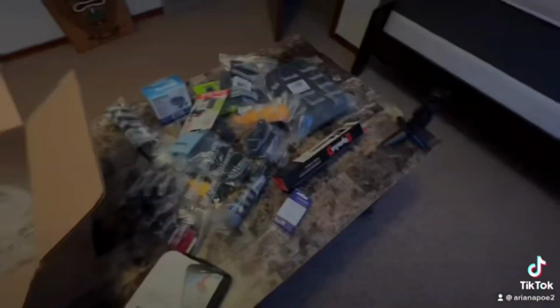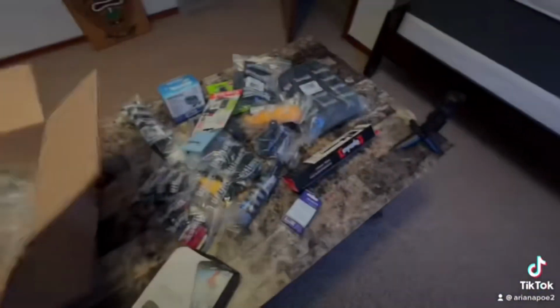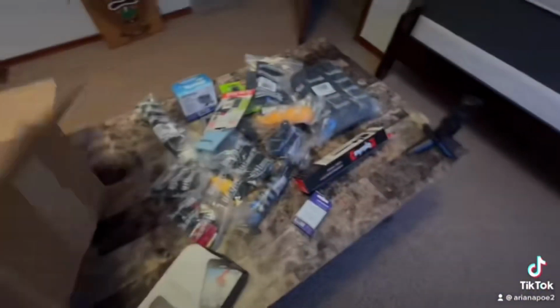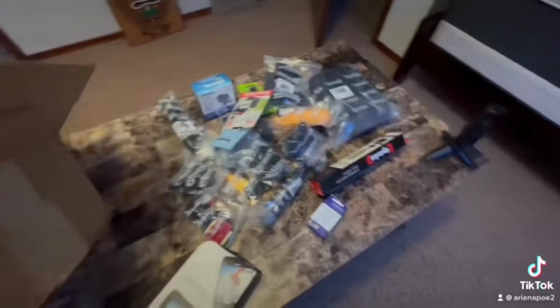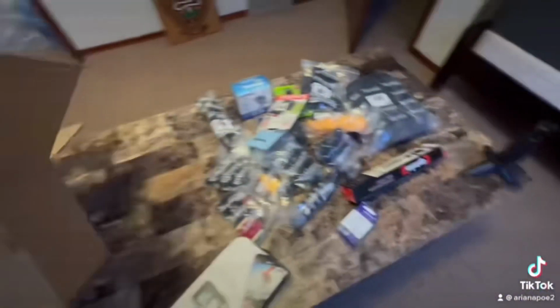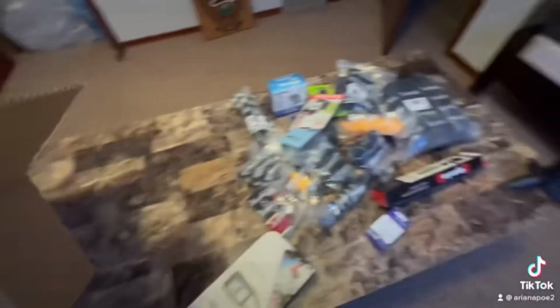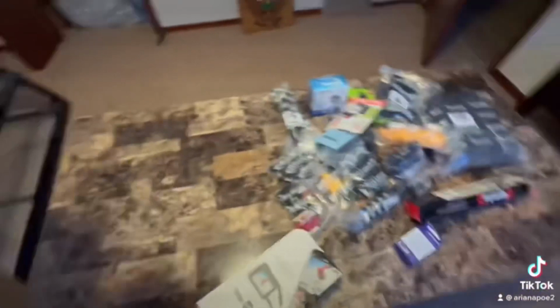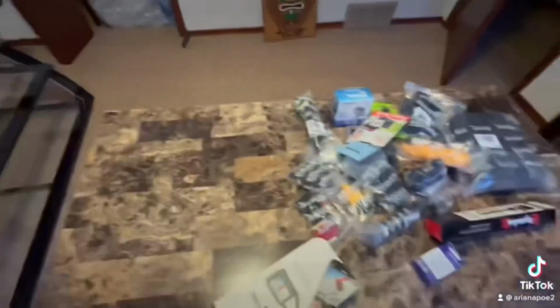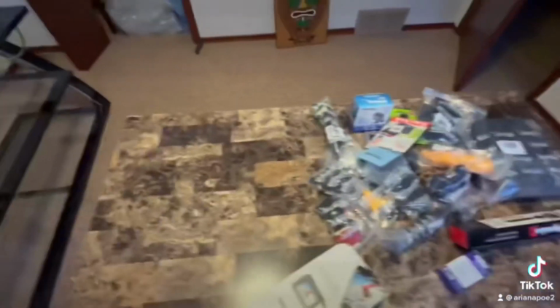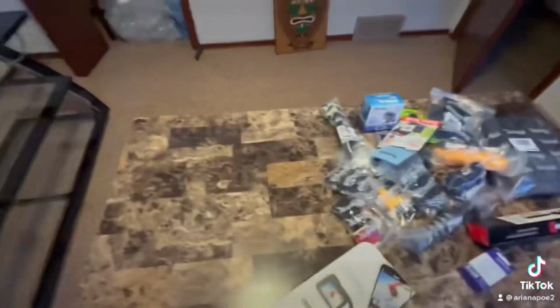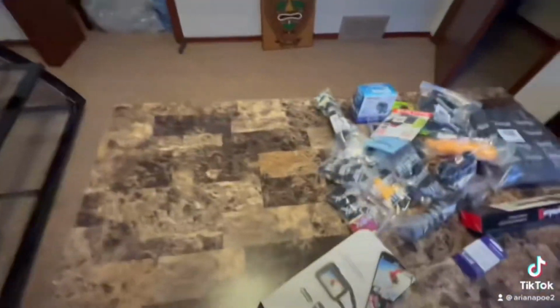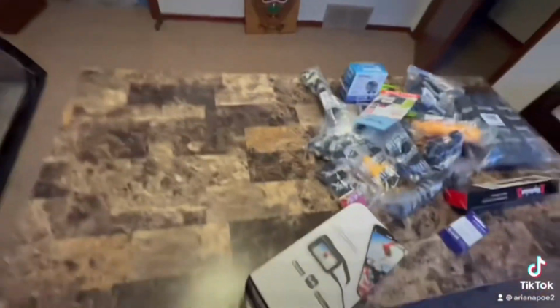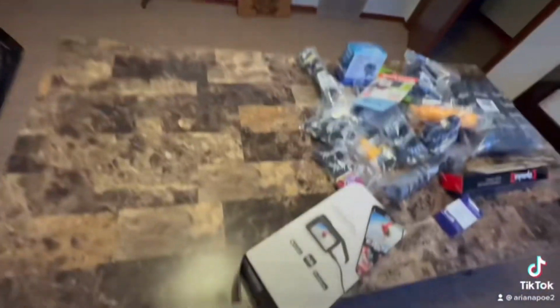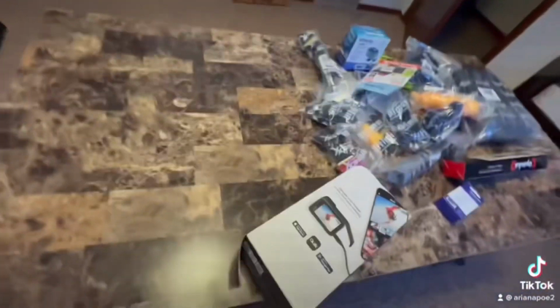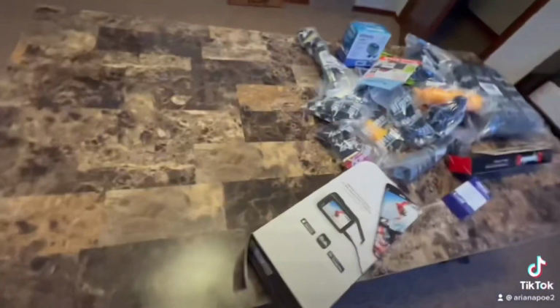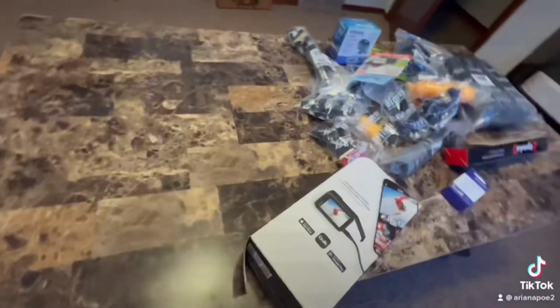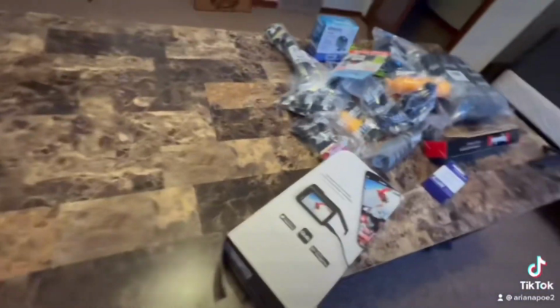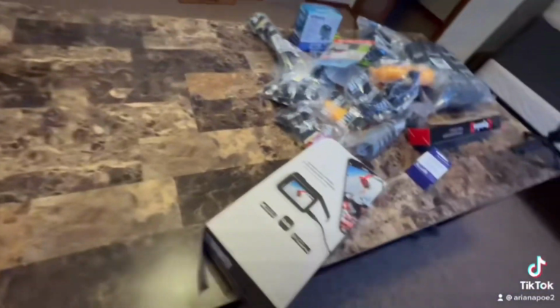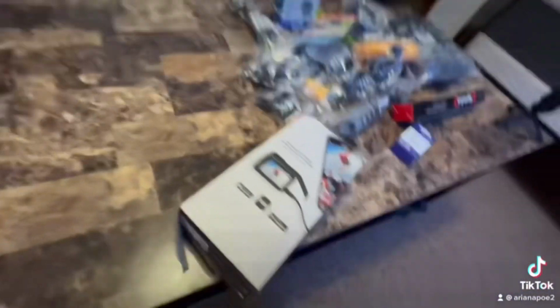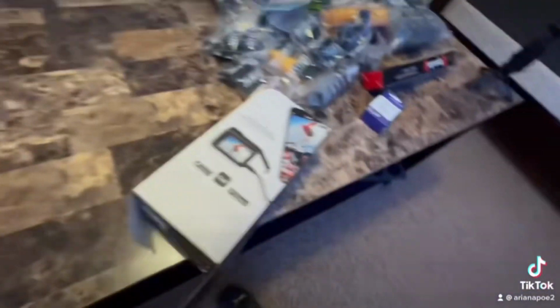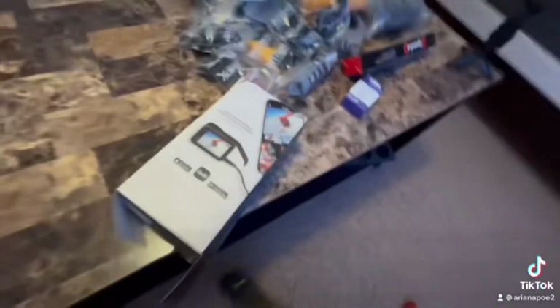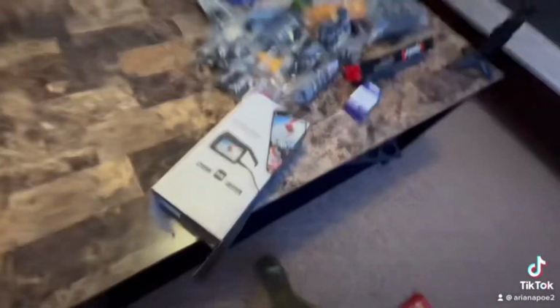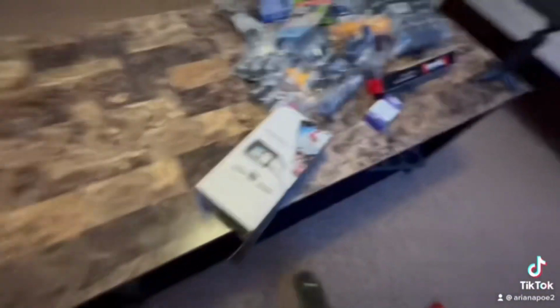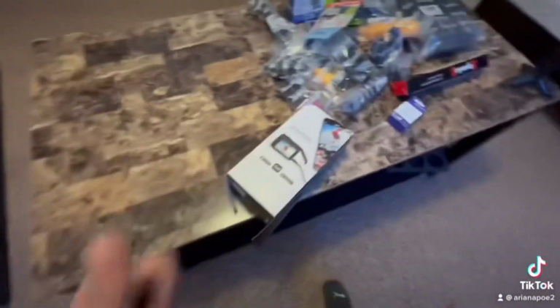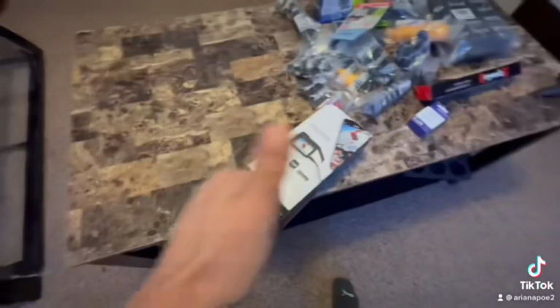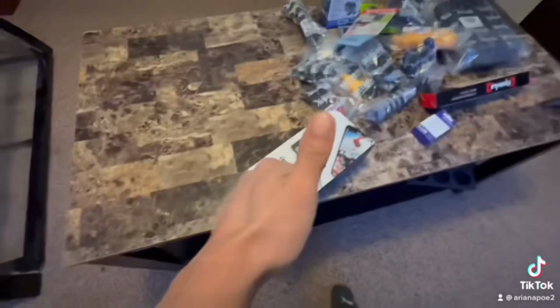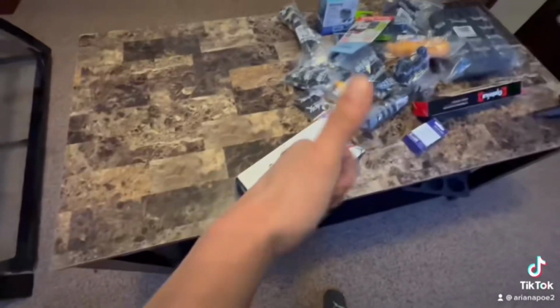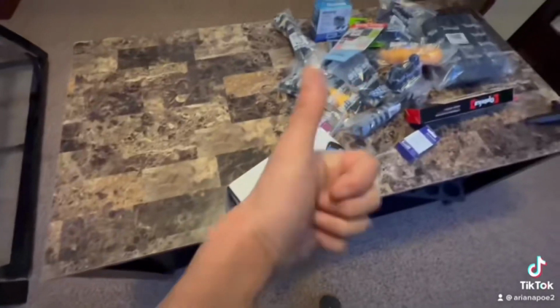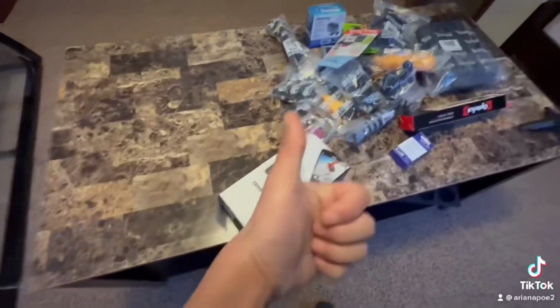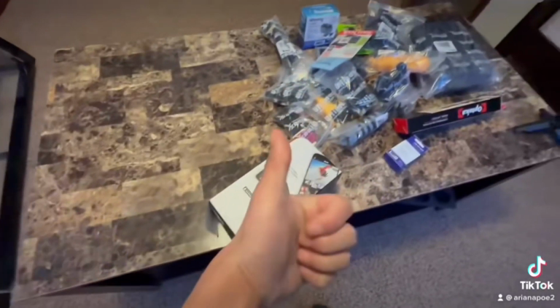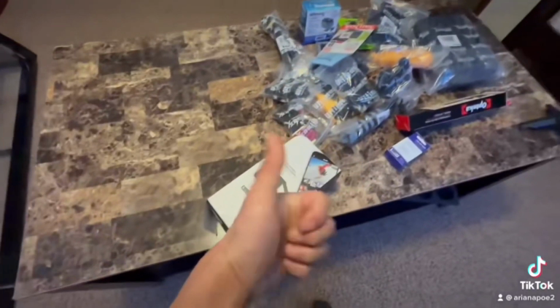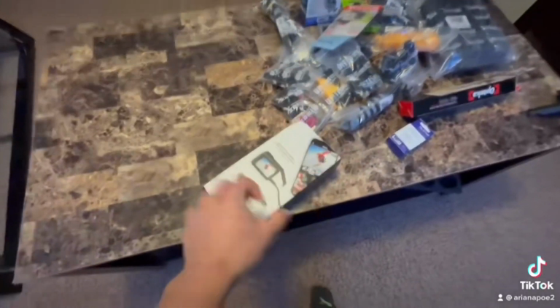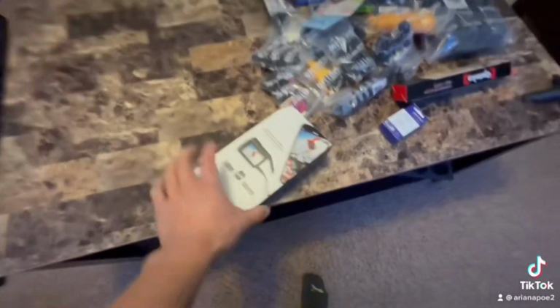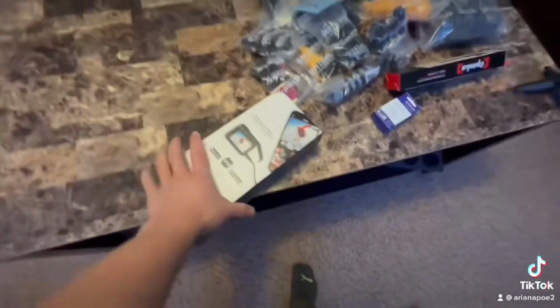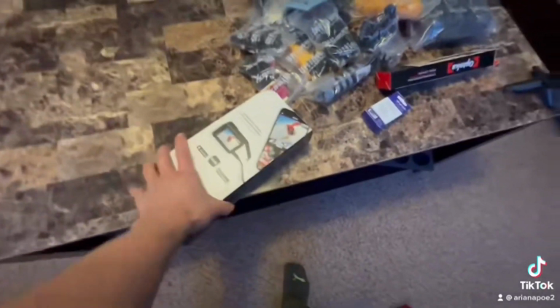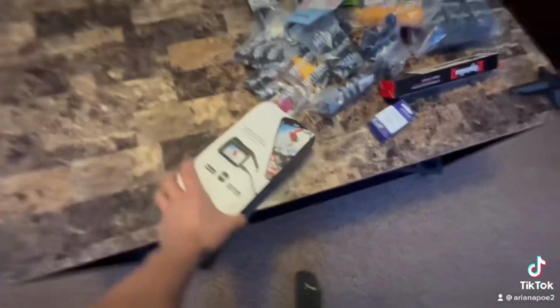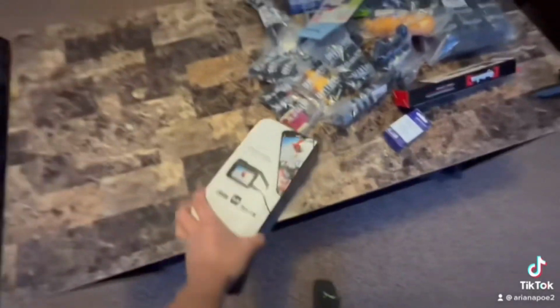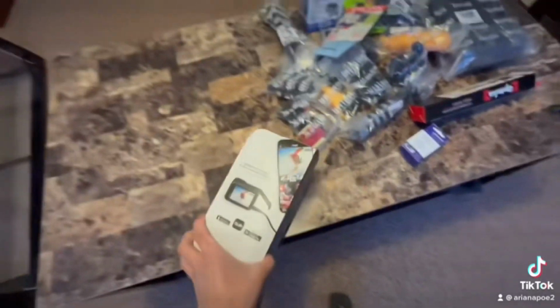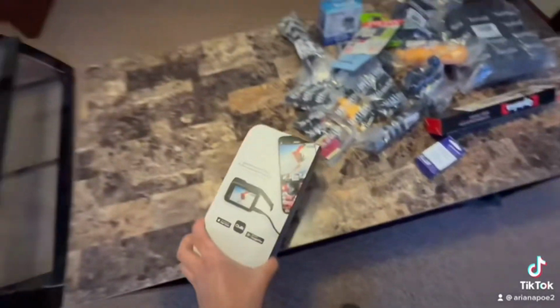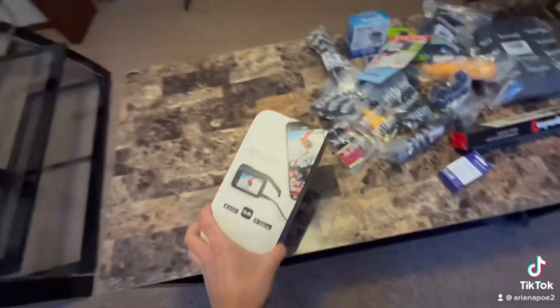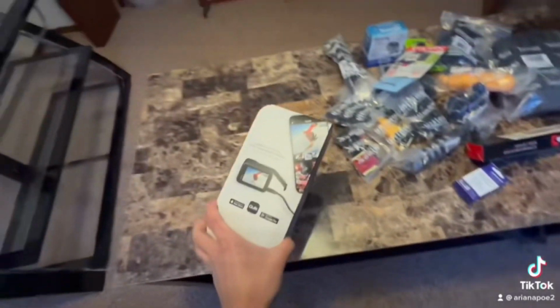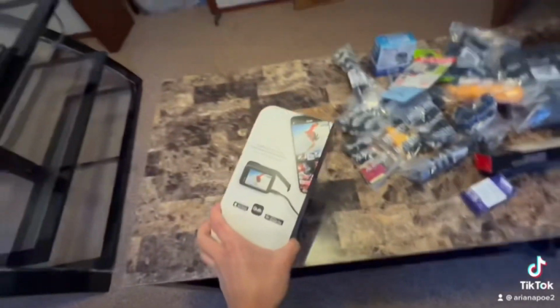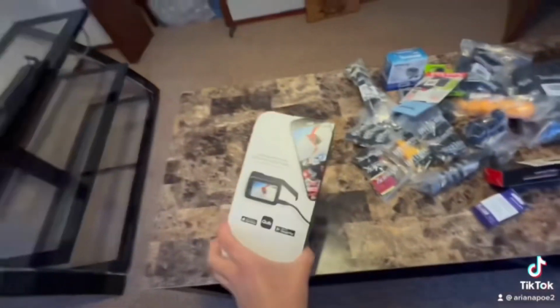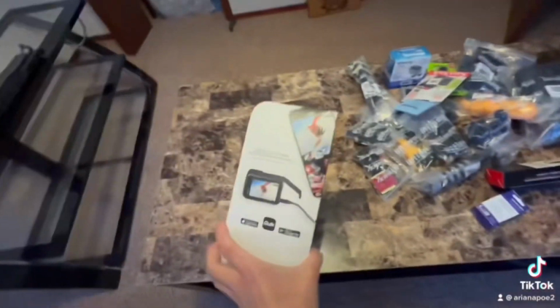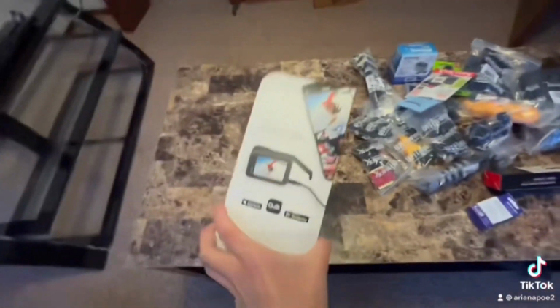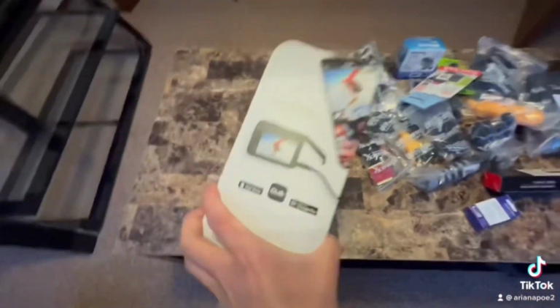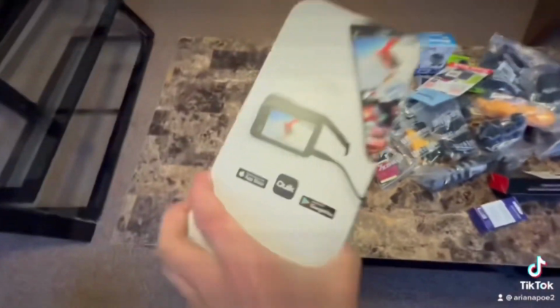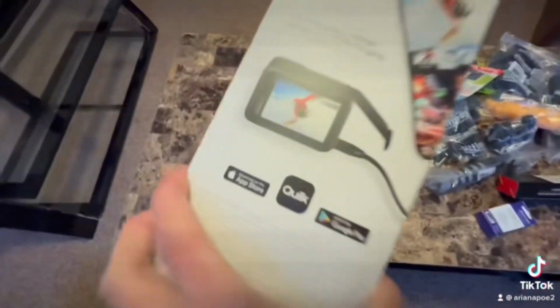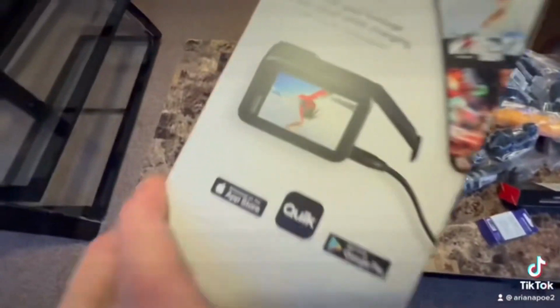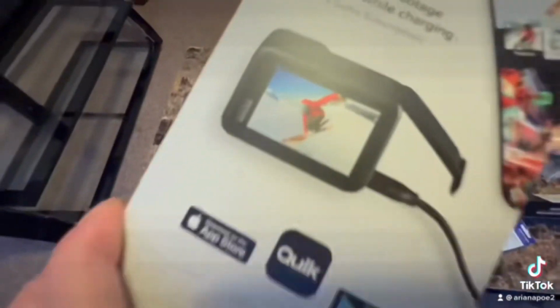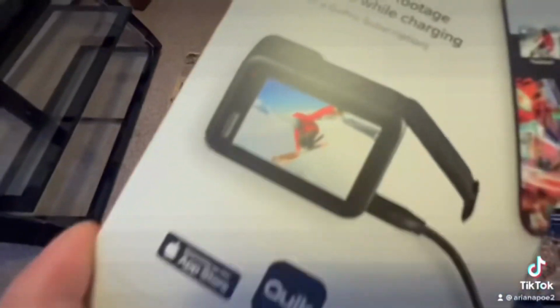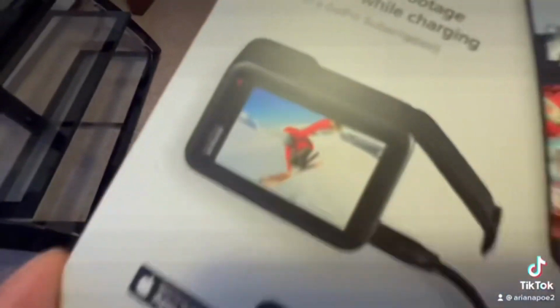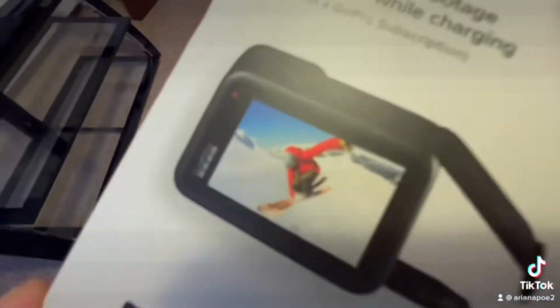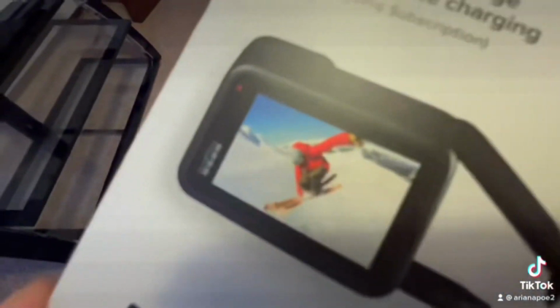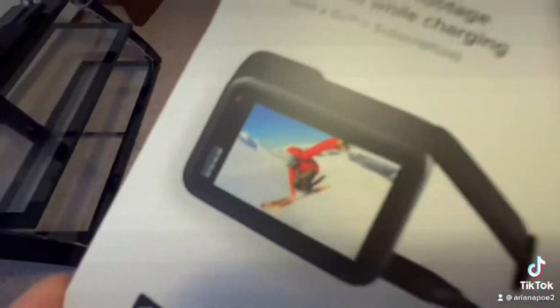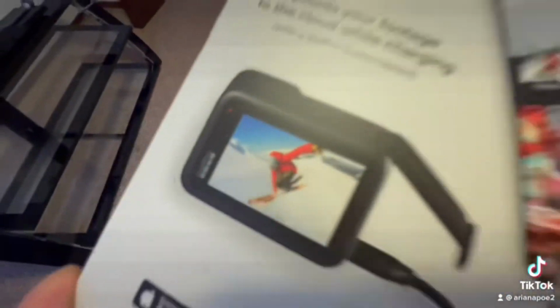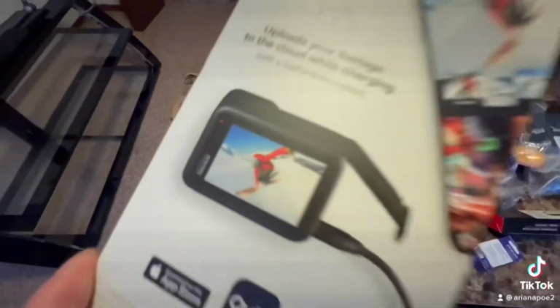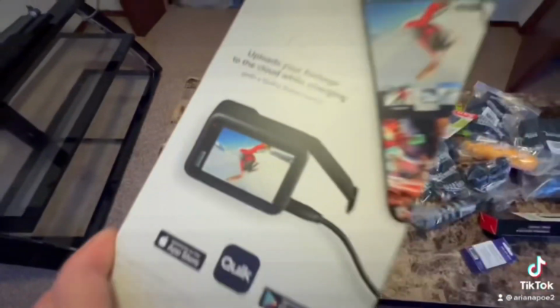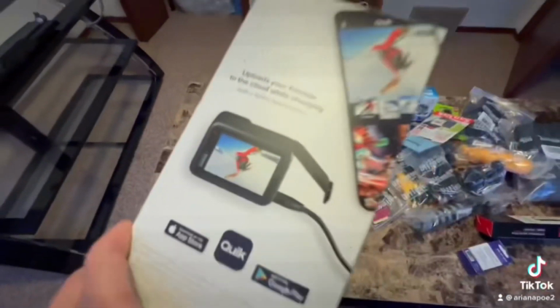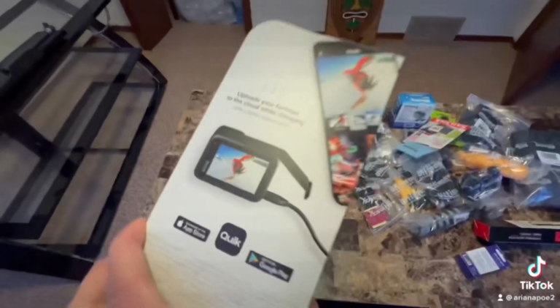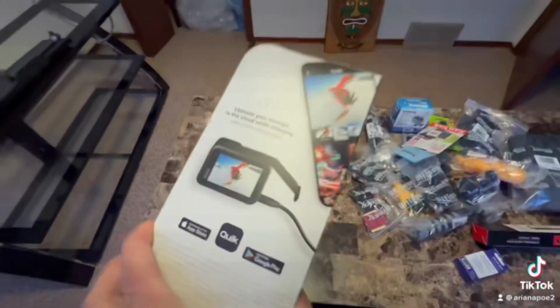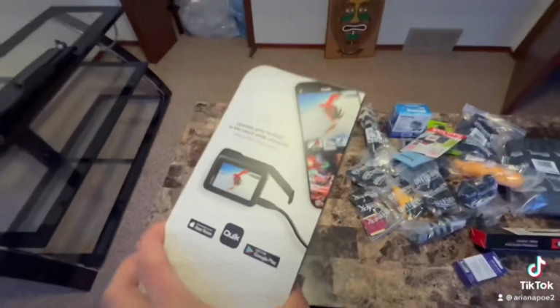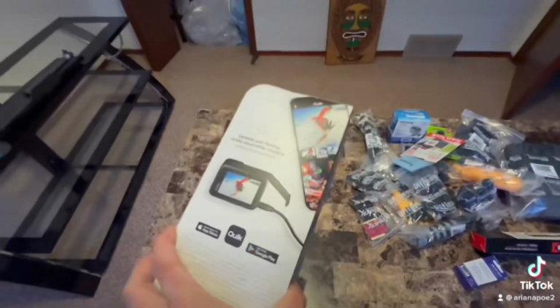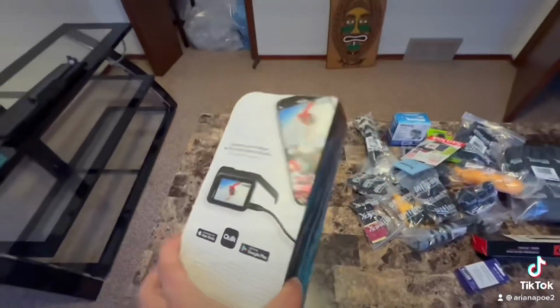So guys, this is all the stuff that came in the box, and you gotta admit it — not bad for a combo, right?